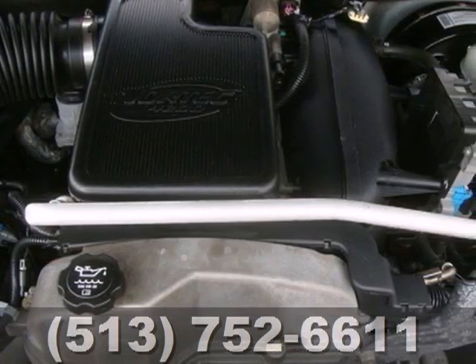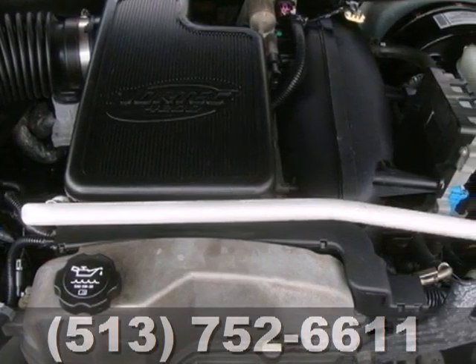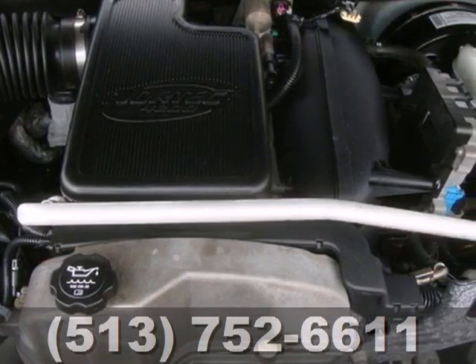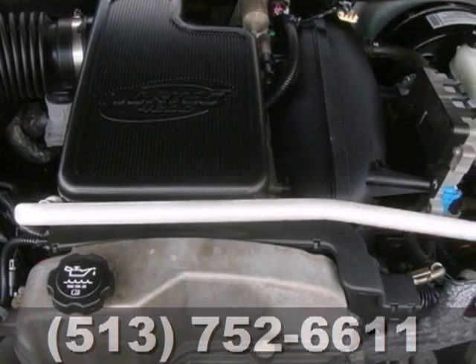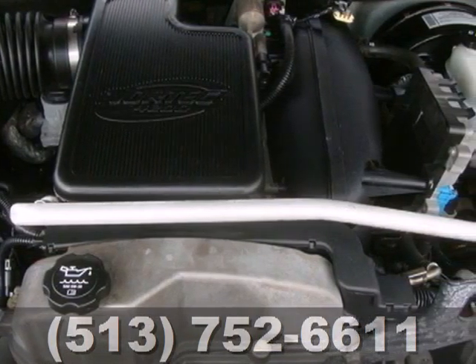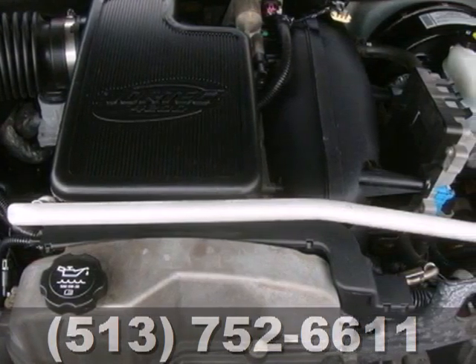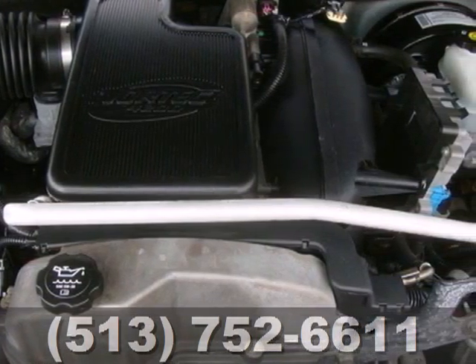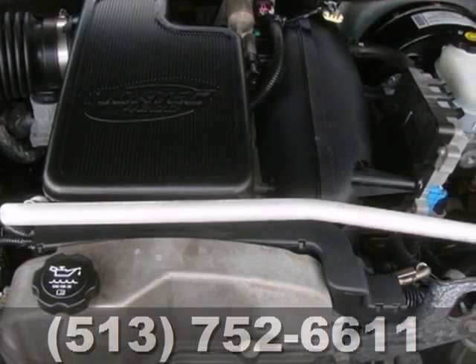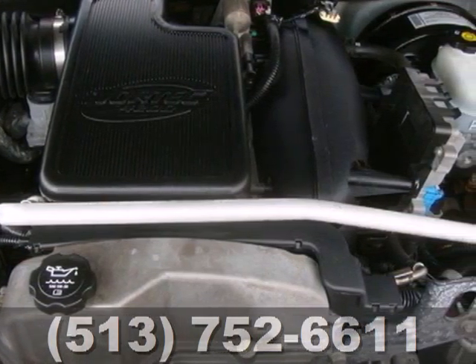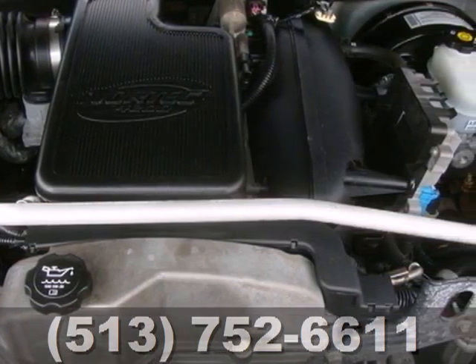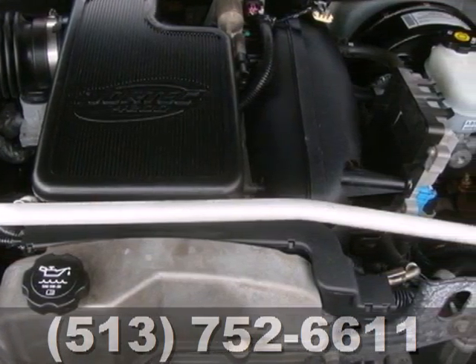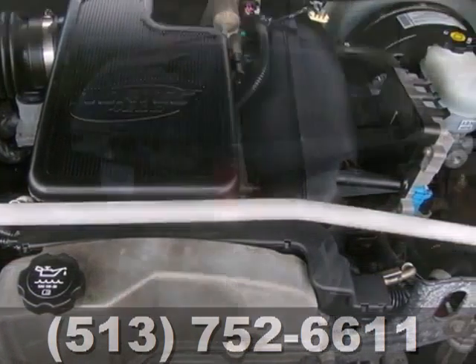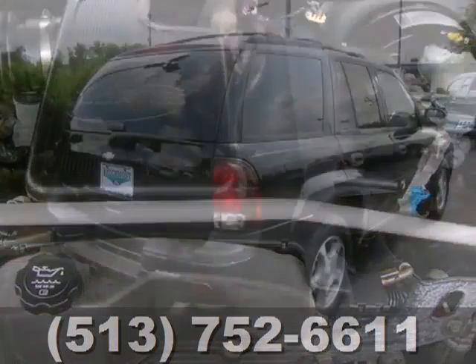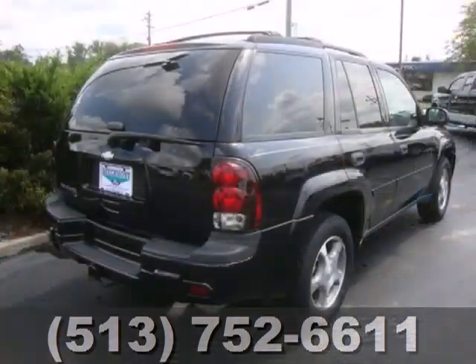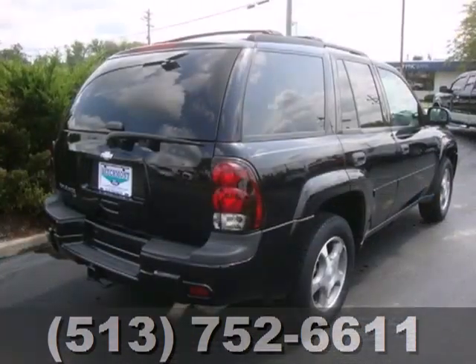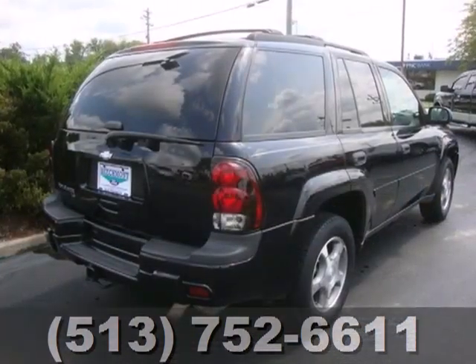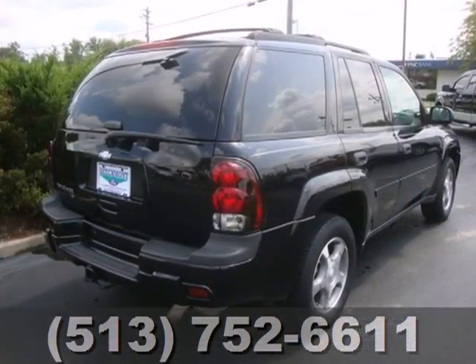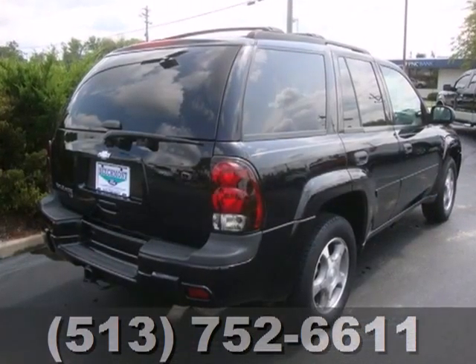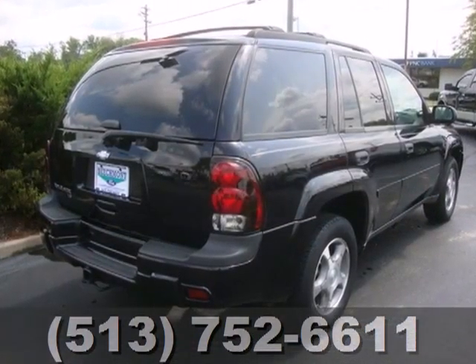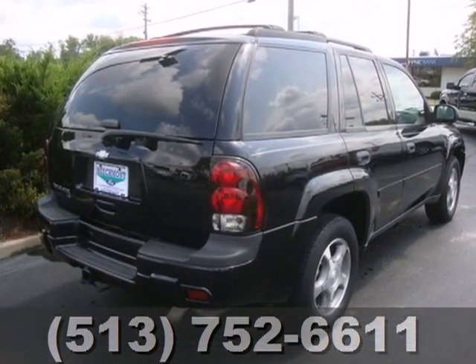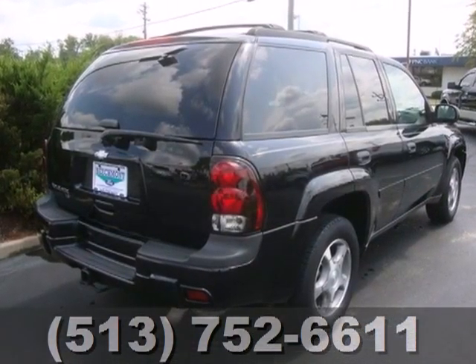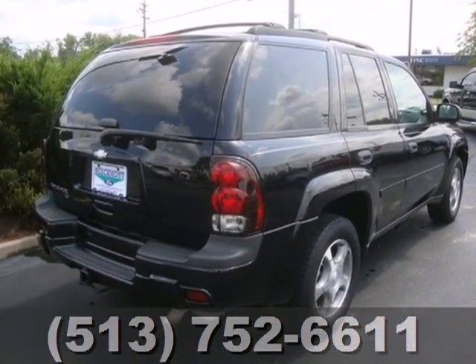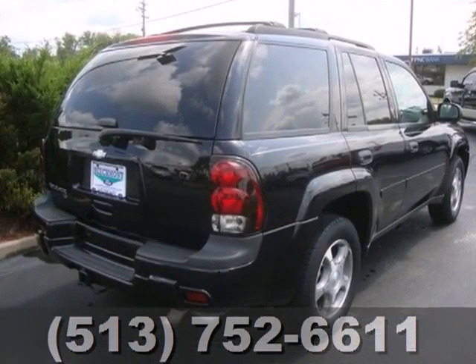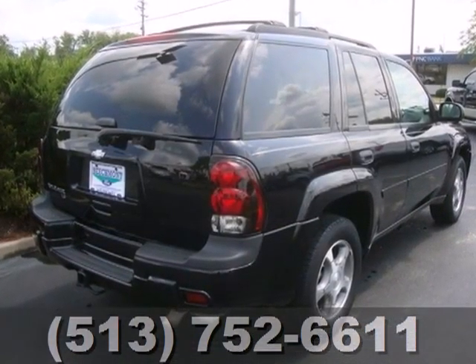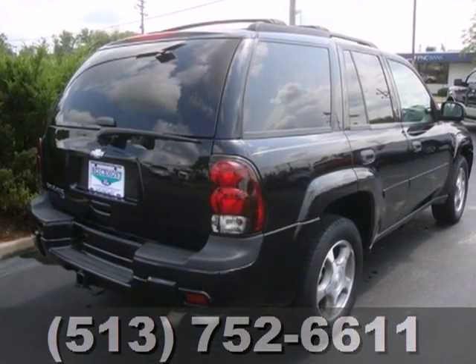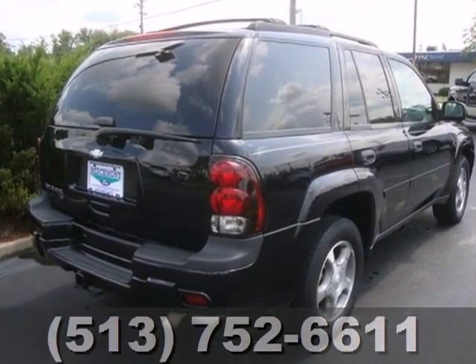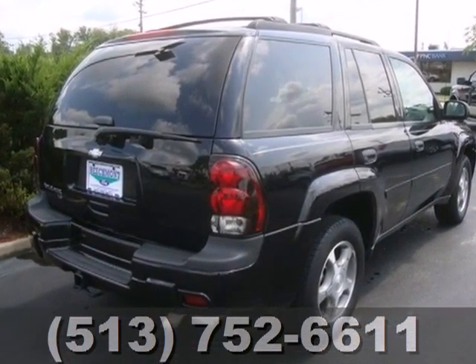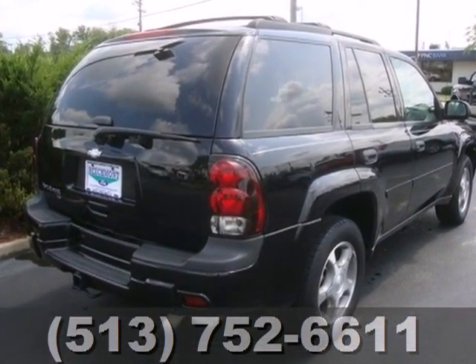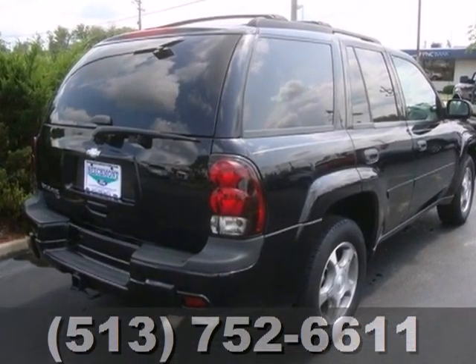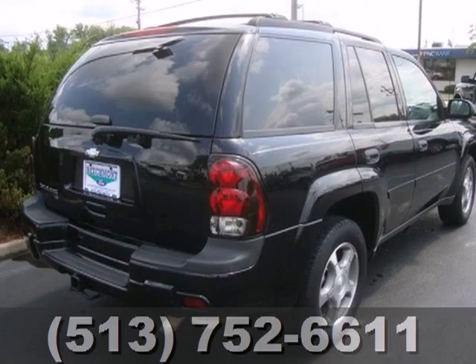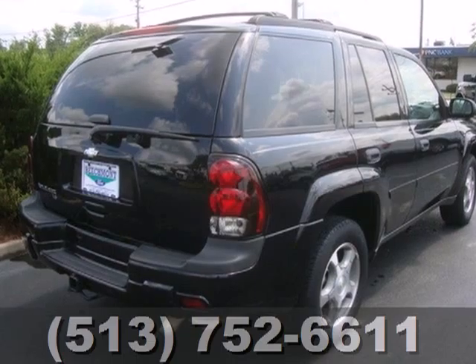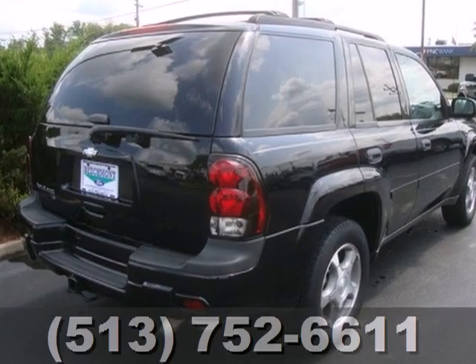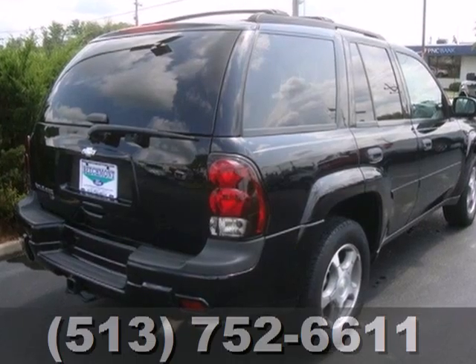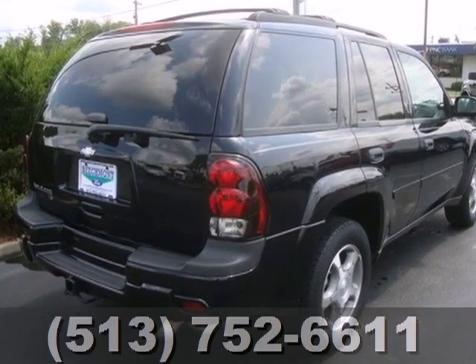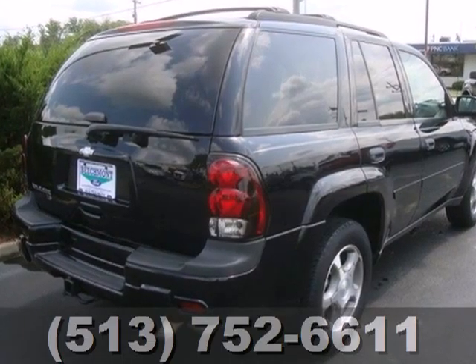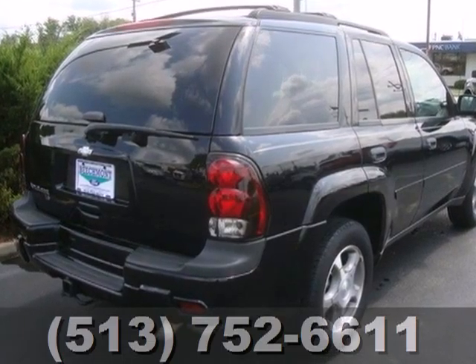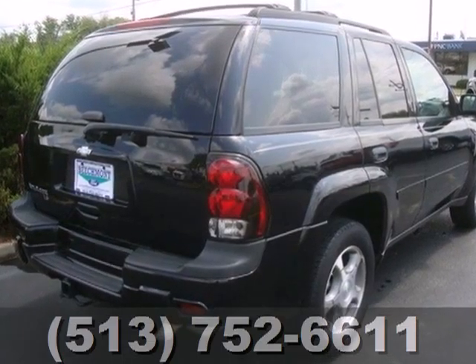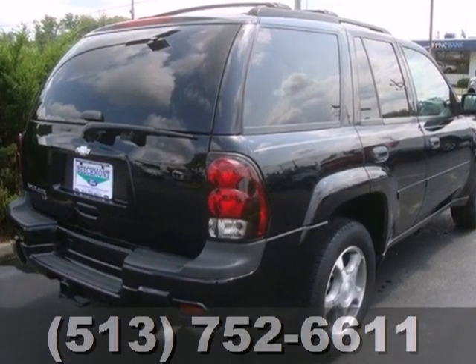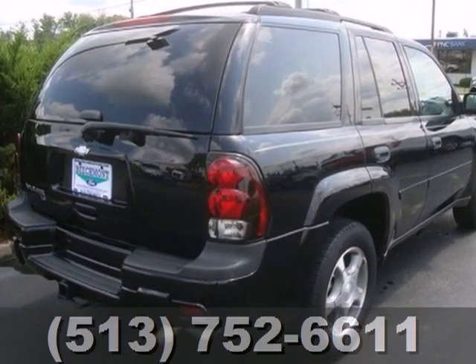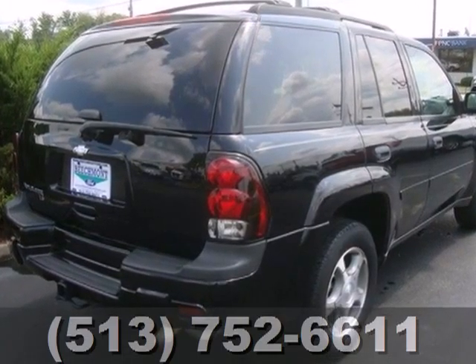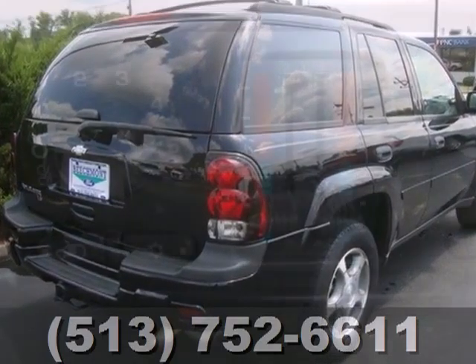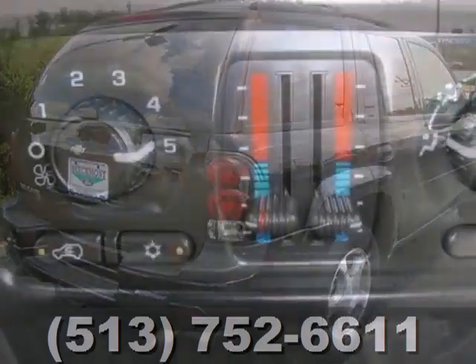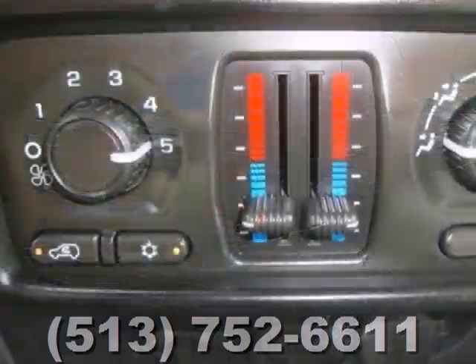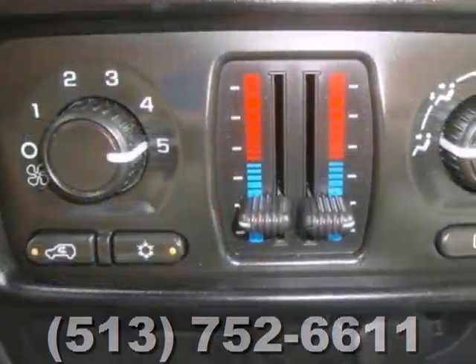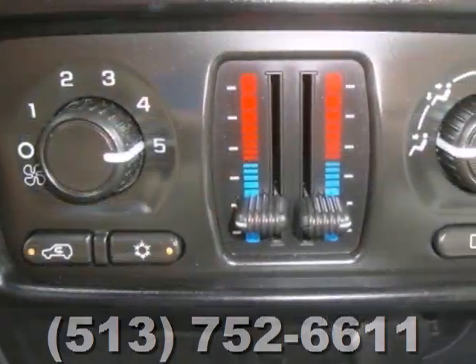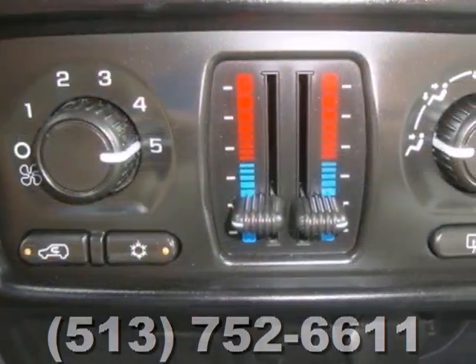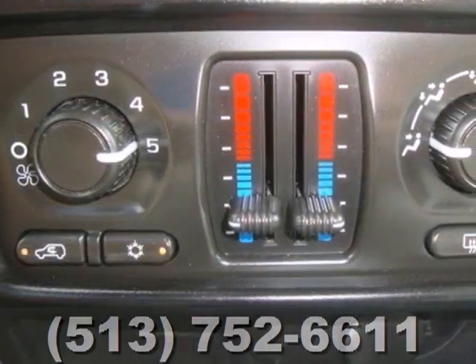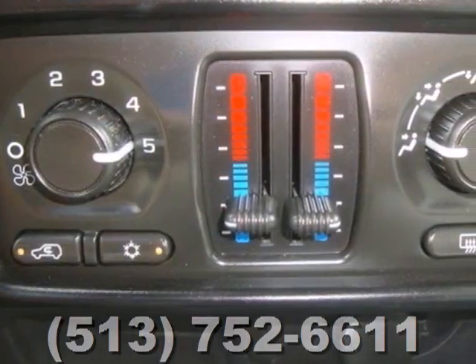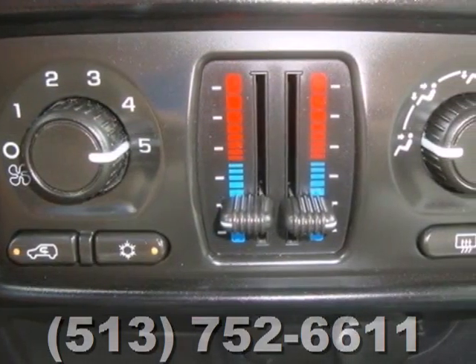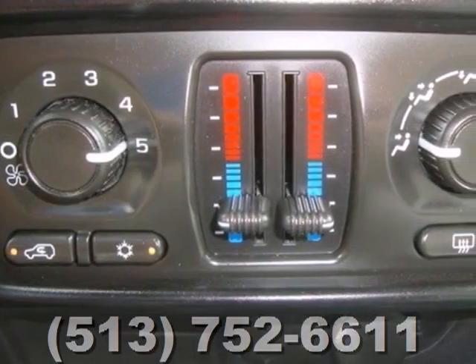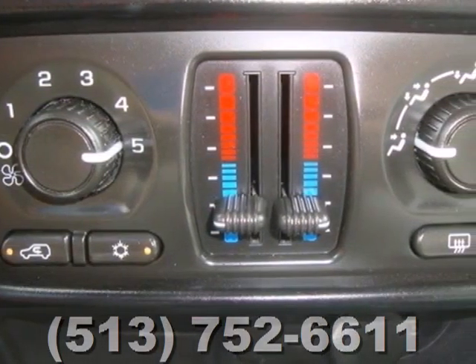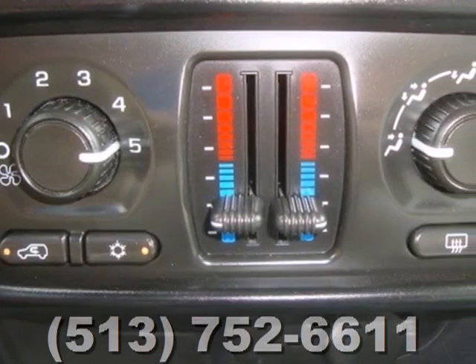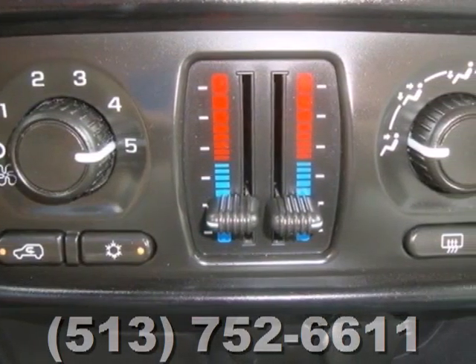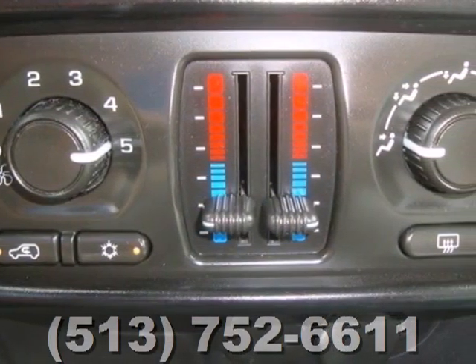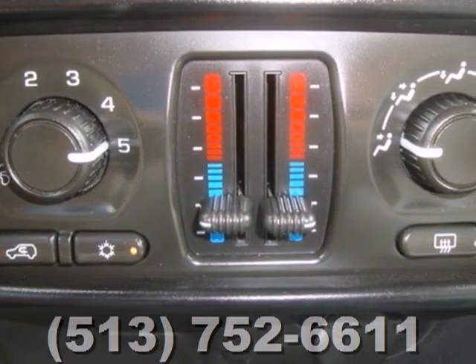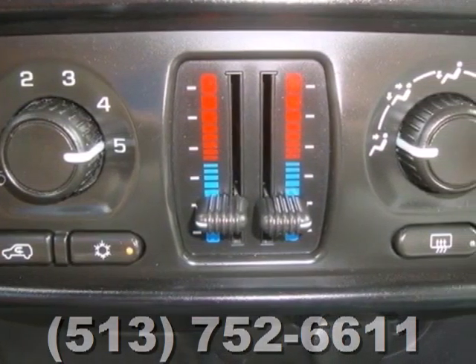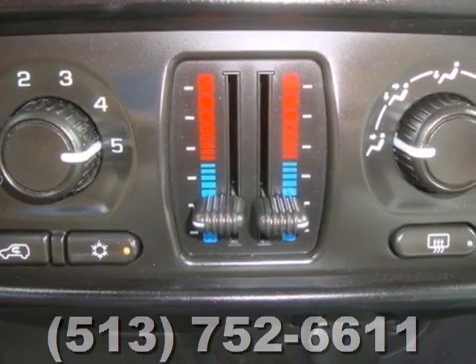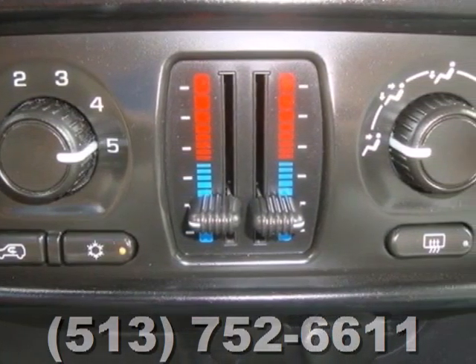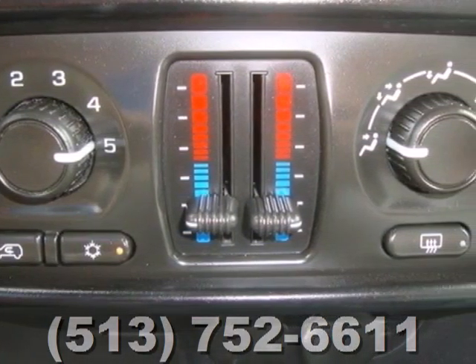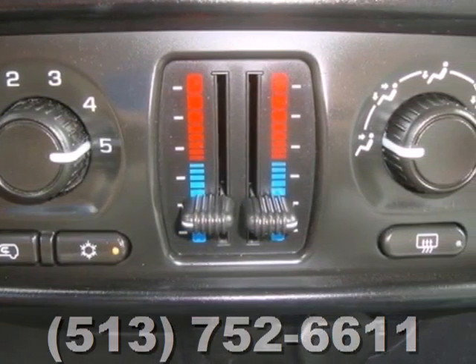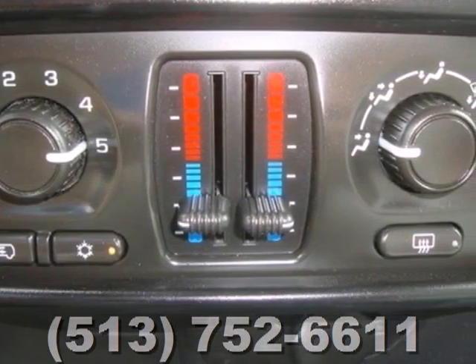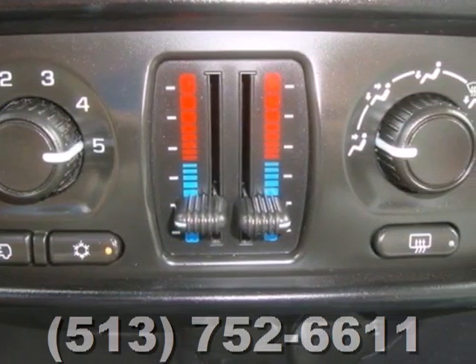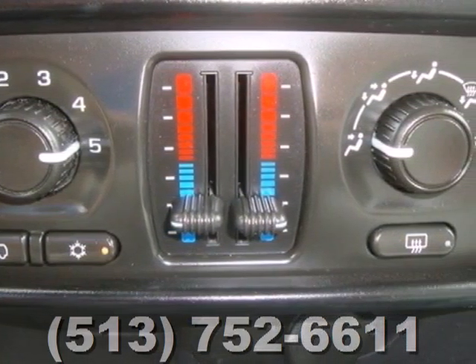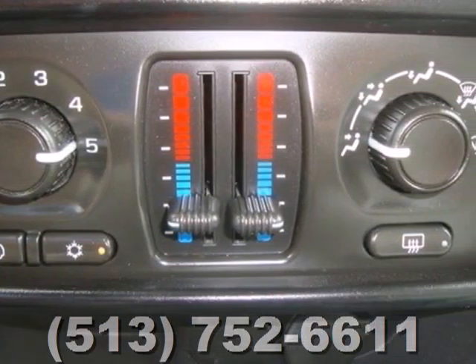It also comes with driveline traction control, electronic stability control, 4-wheel vented anti-lock disc brakes, and a potent Chevrolet engine.